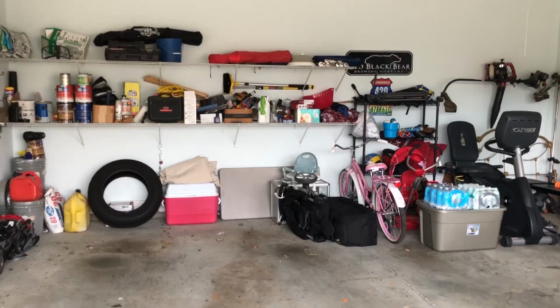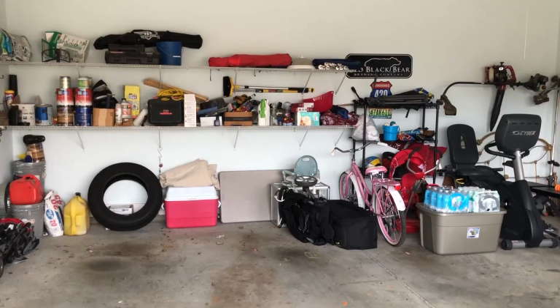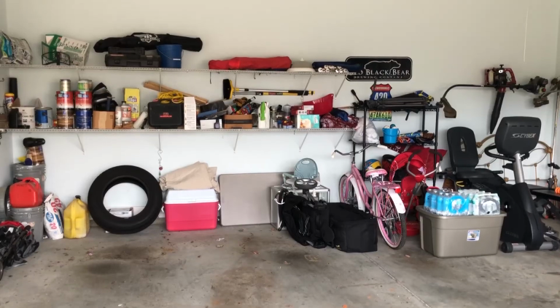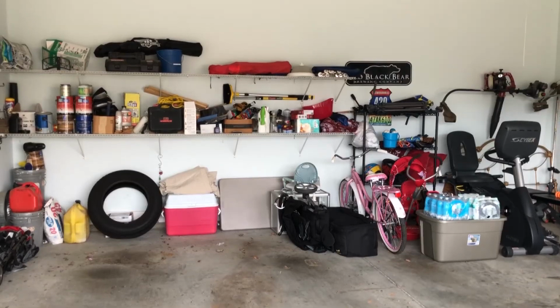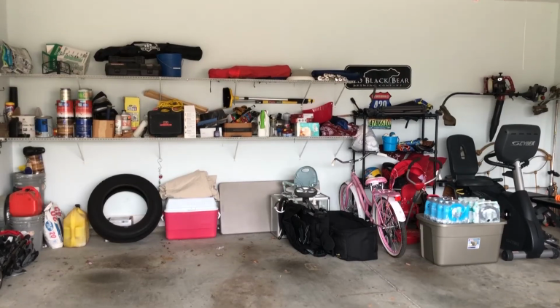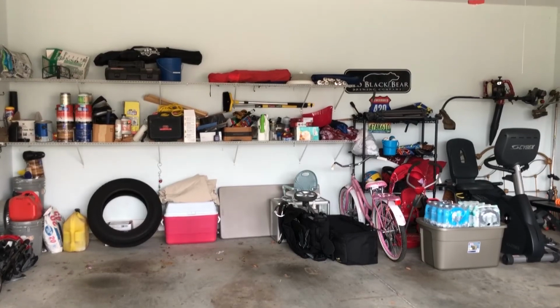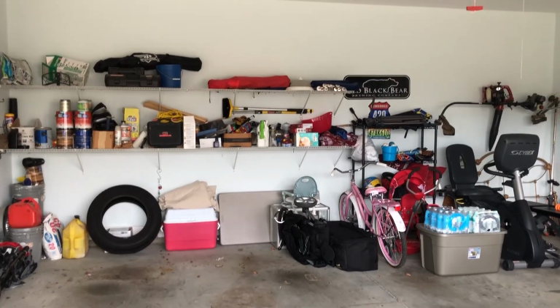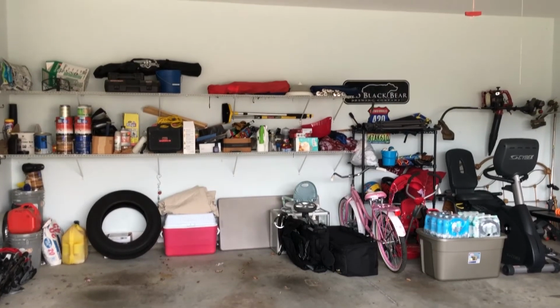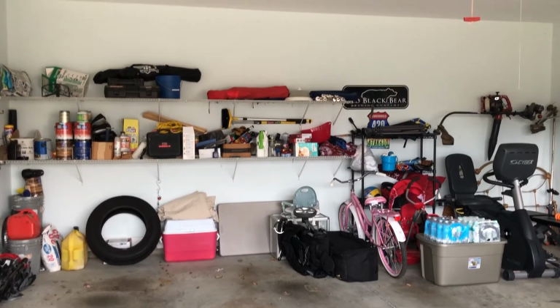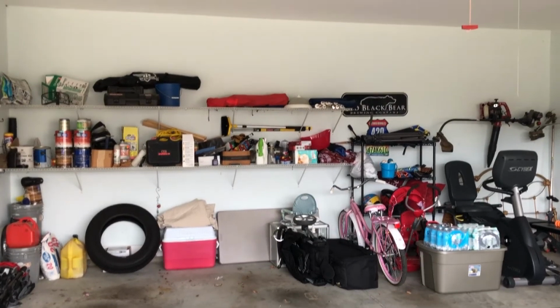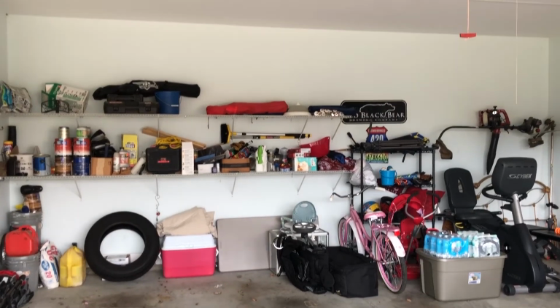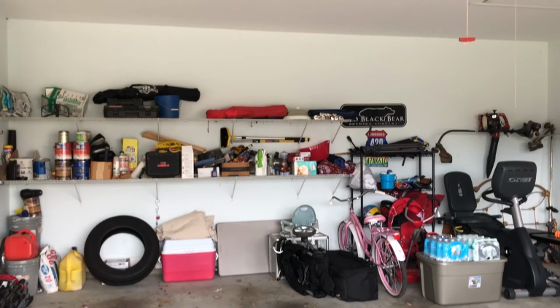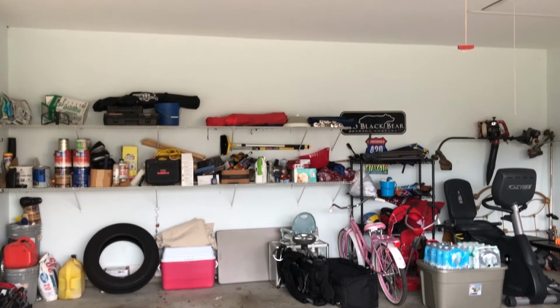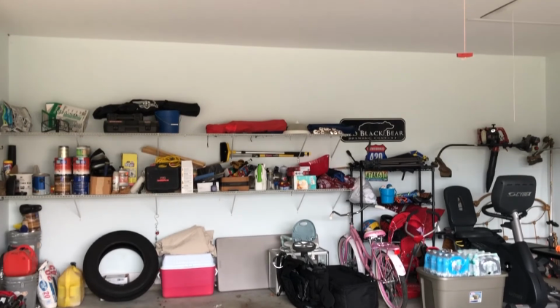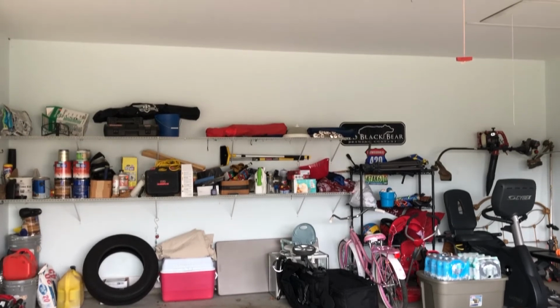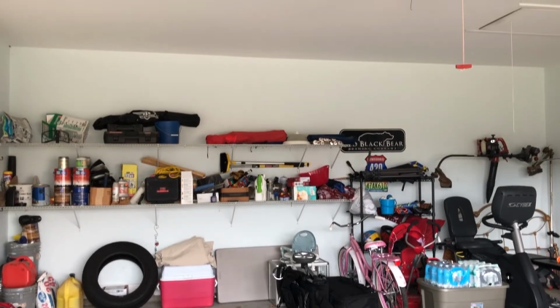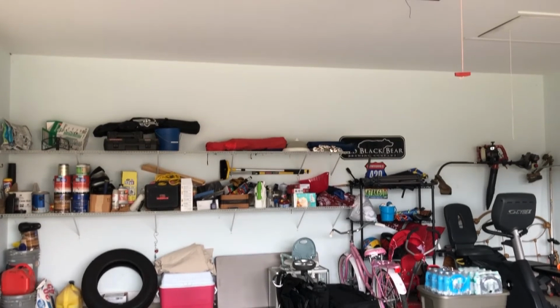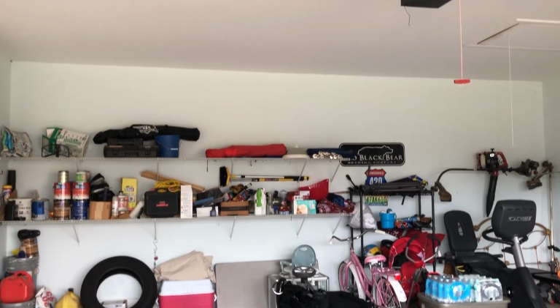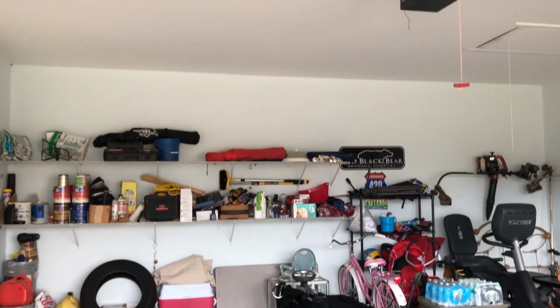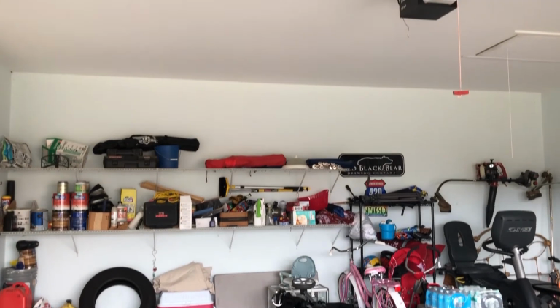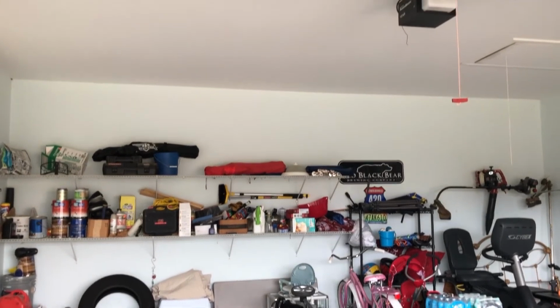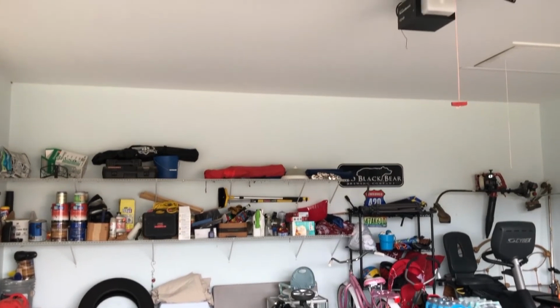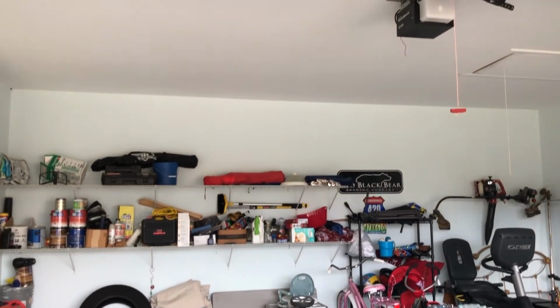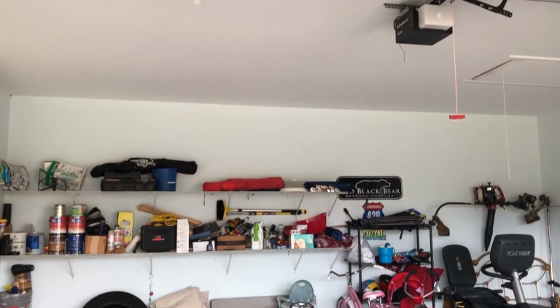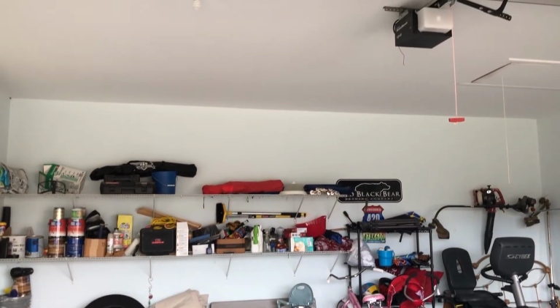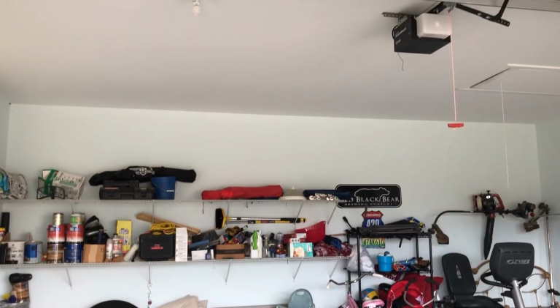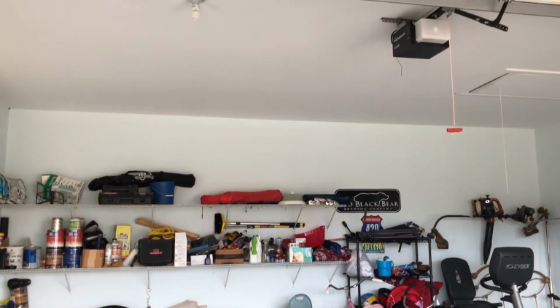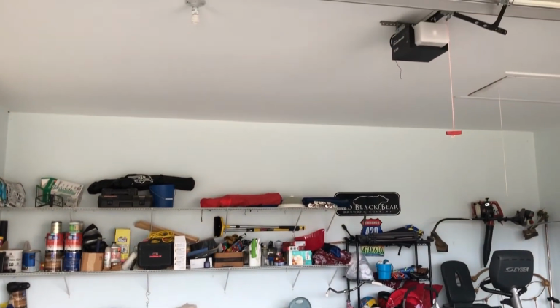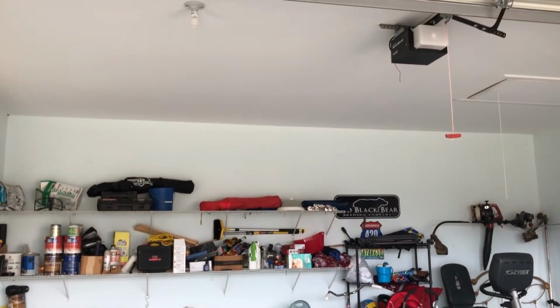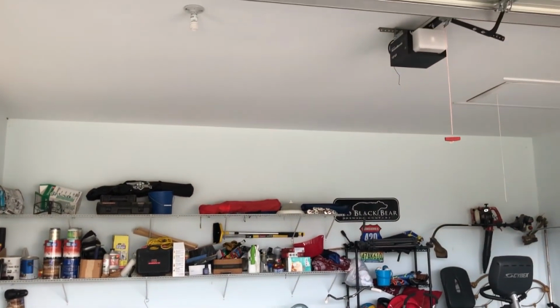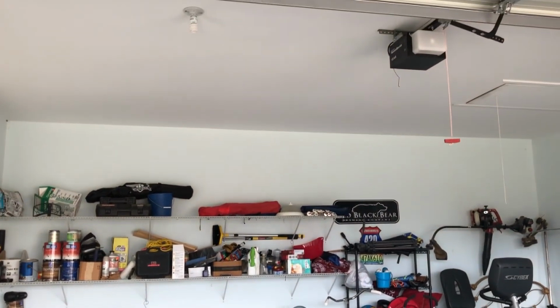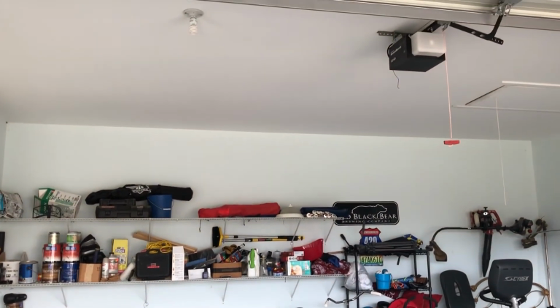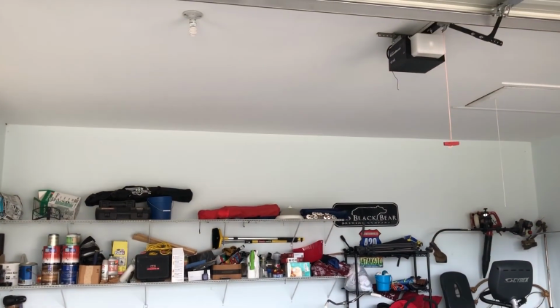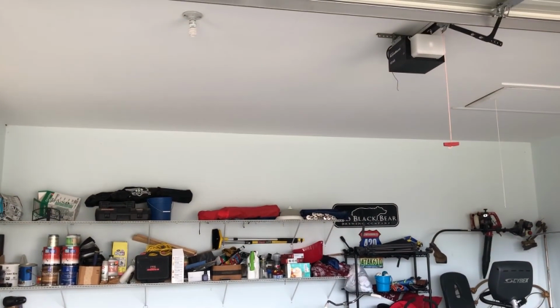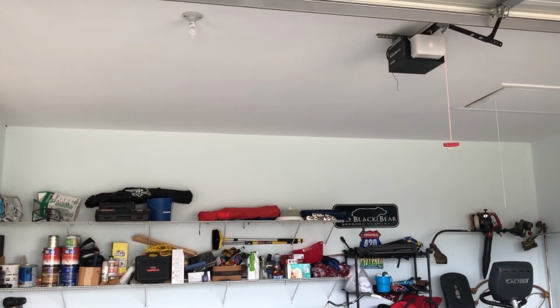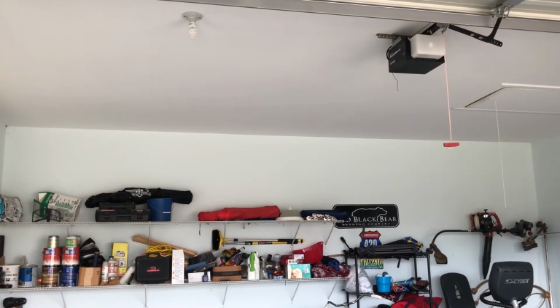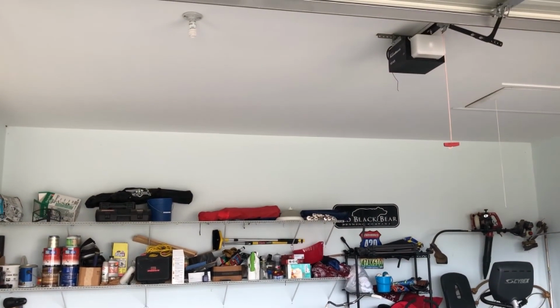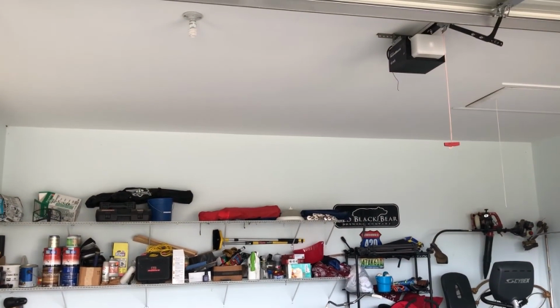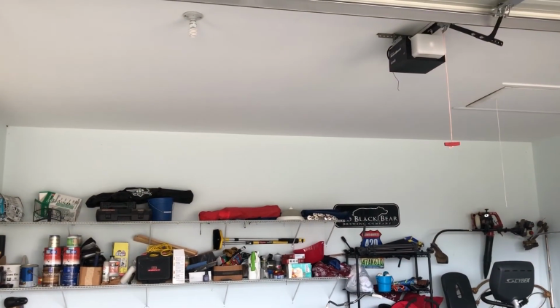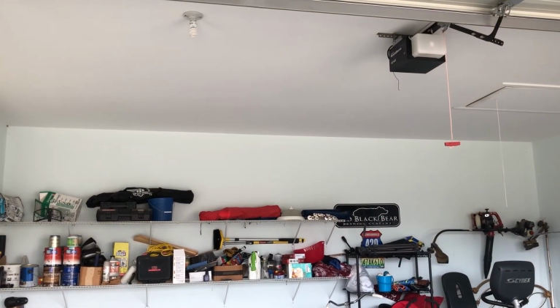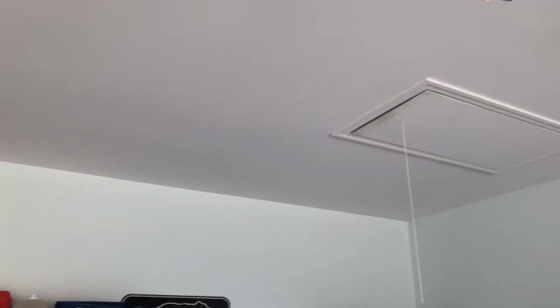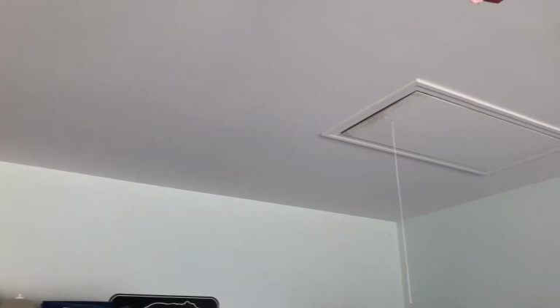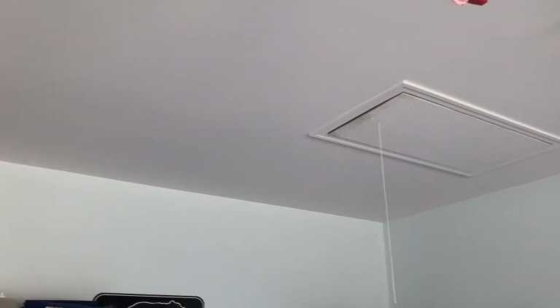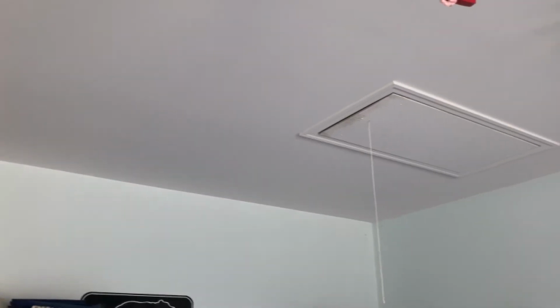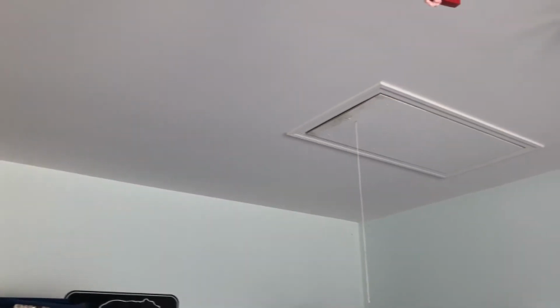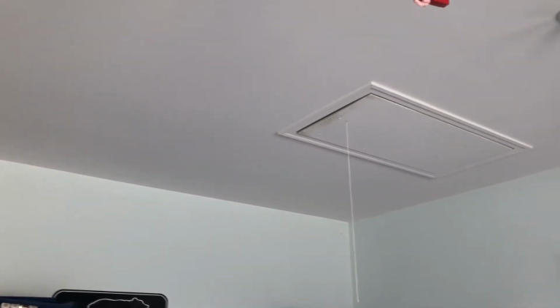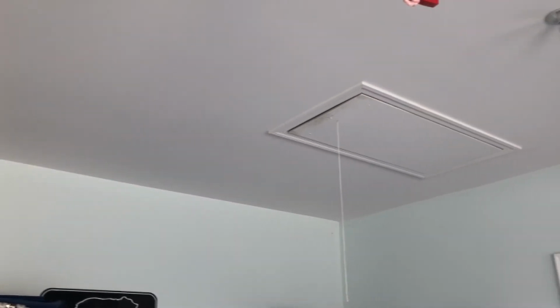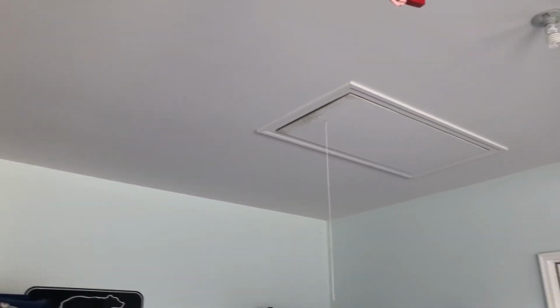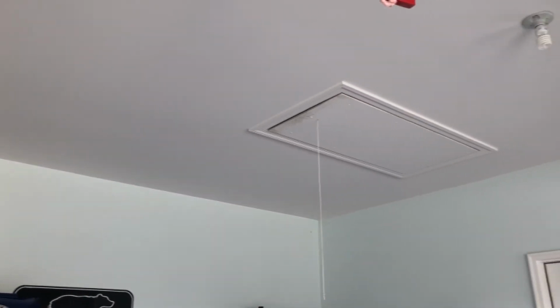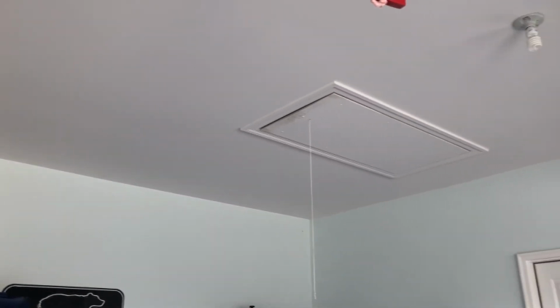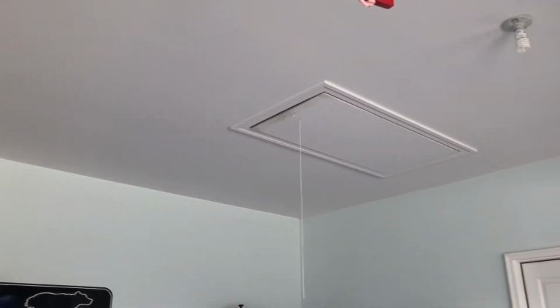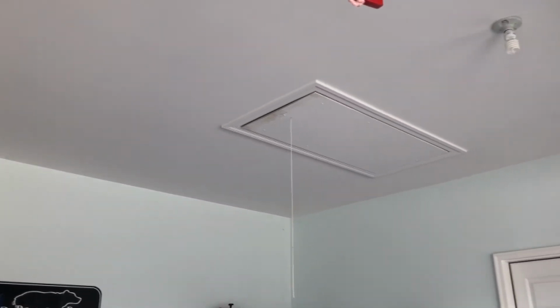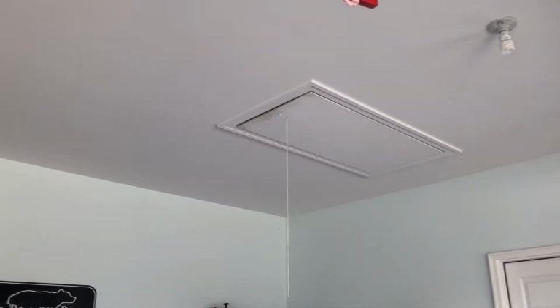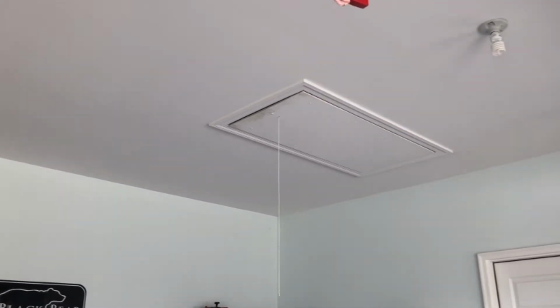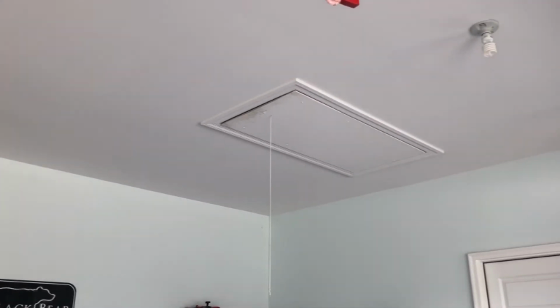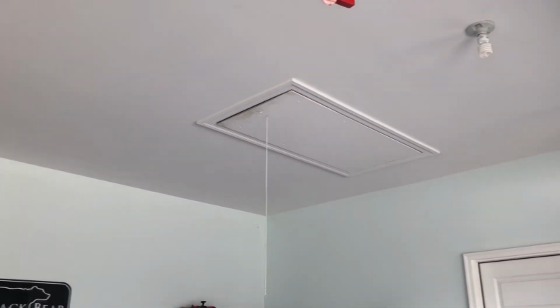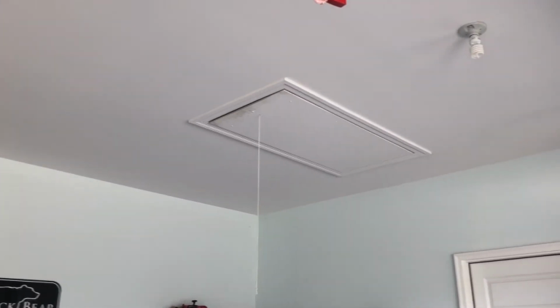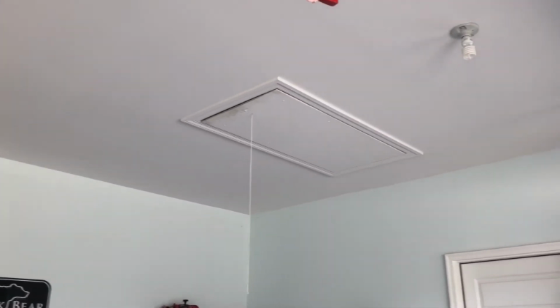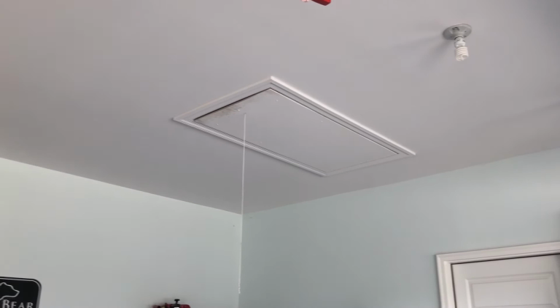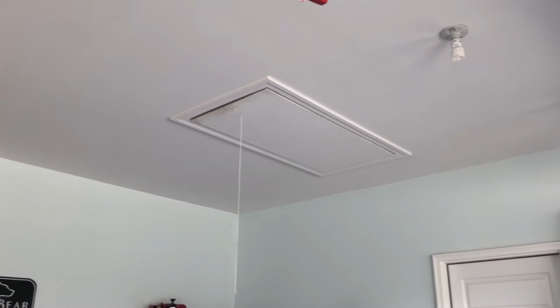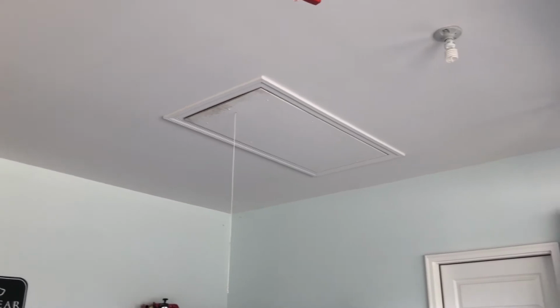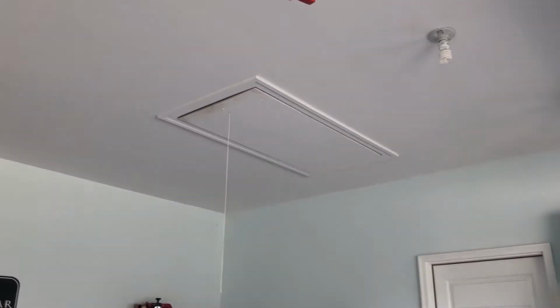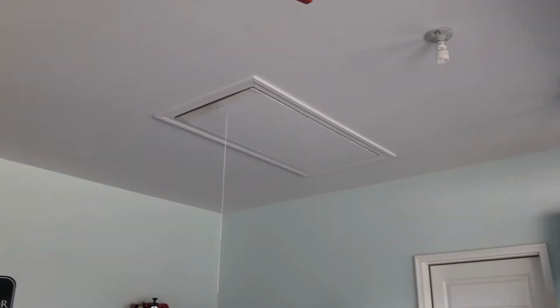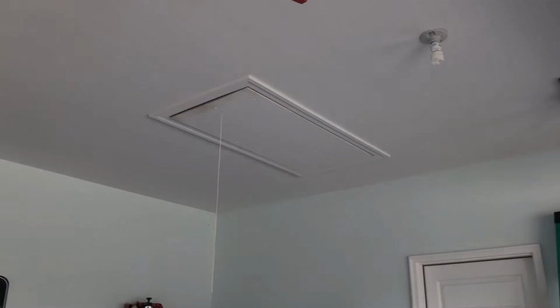As we are often told, heat rises. Knowing that, you should check that your ceiling is properly insulated in the garage.